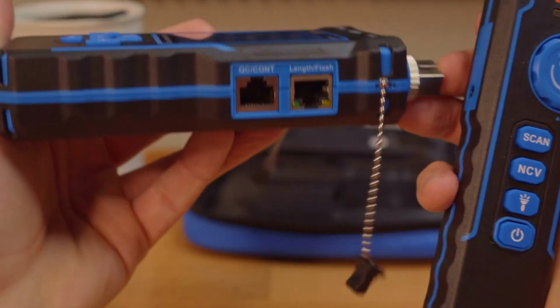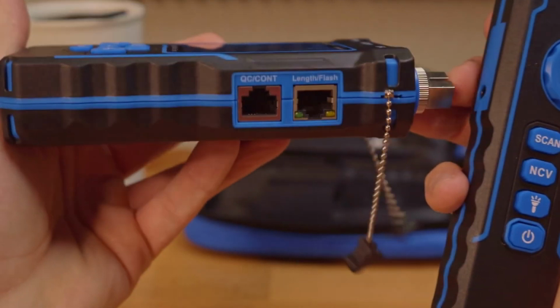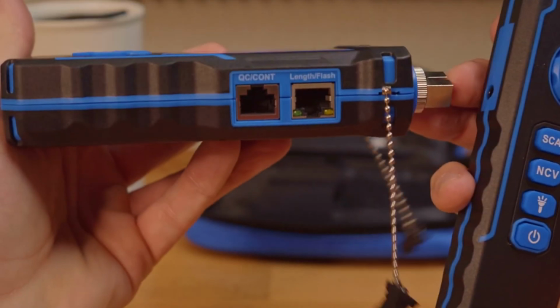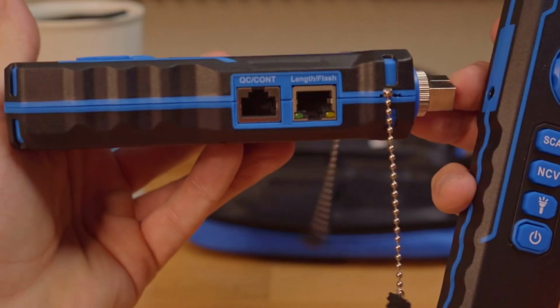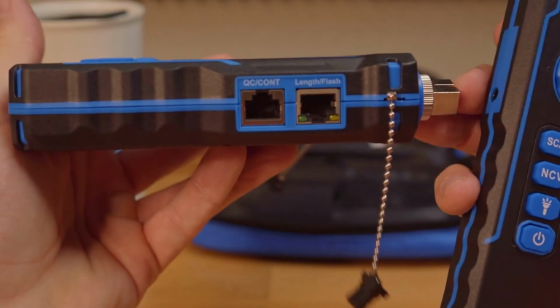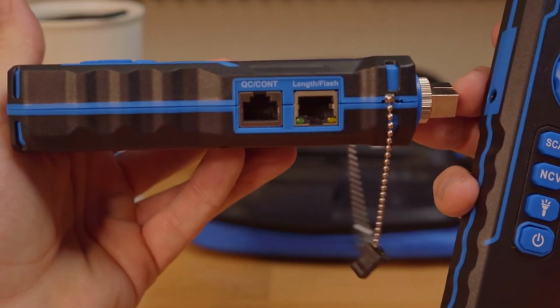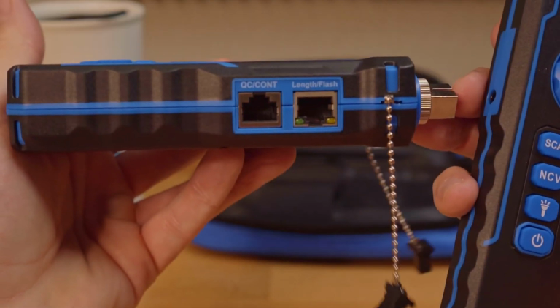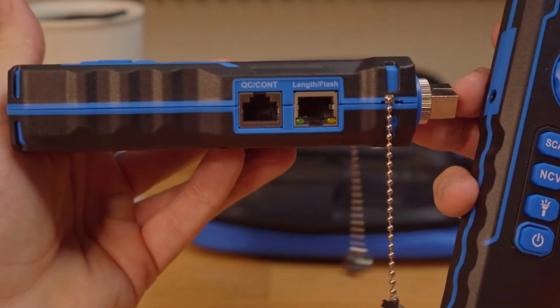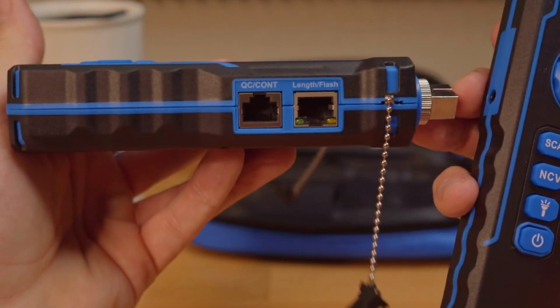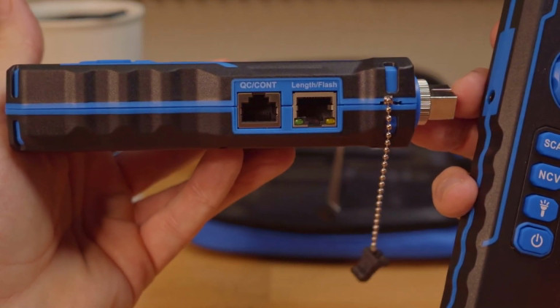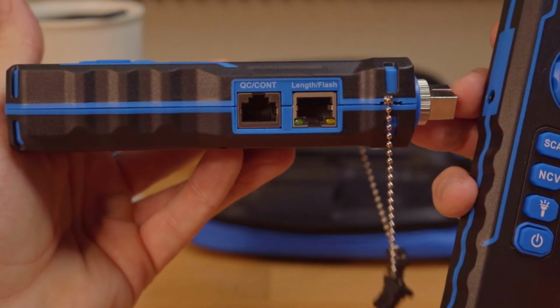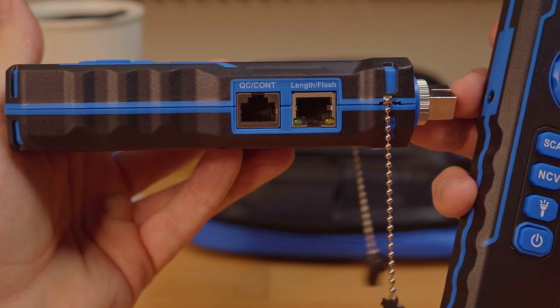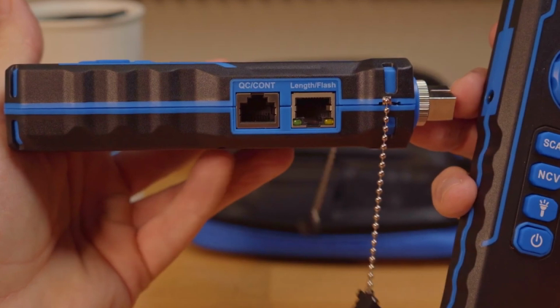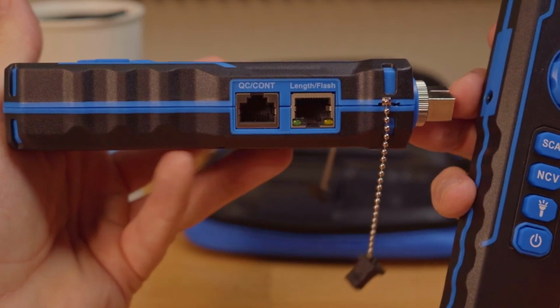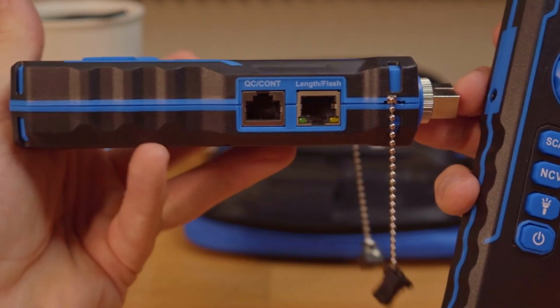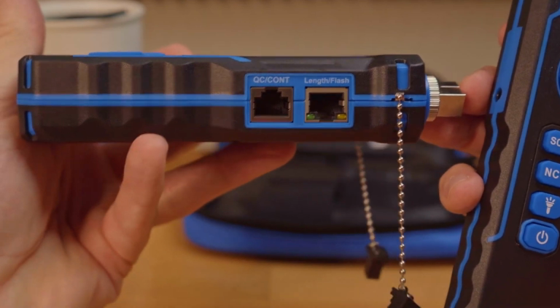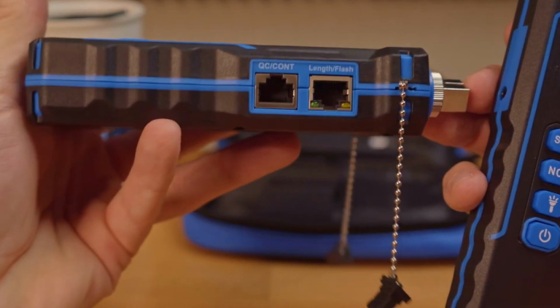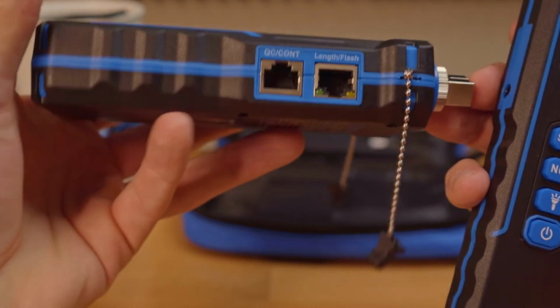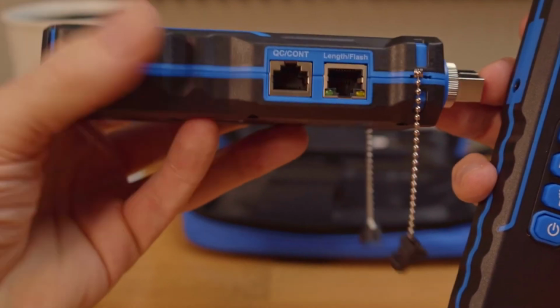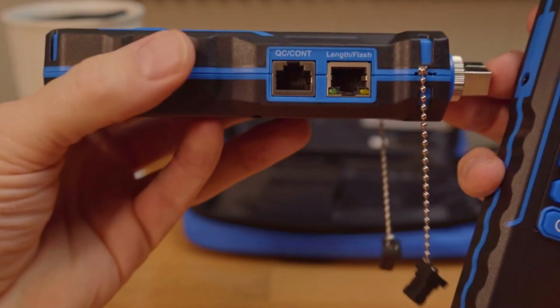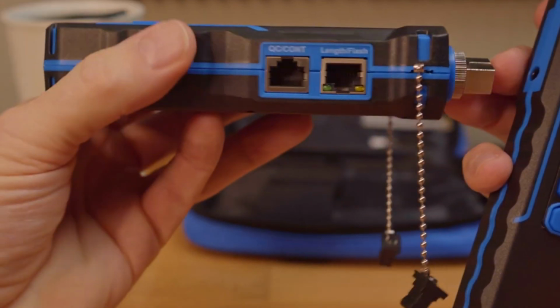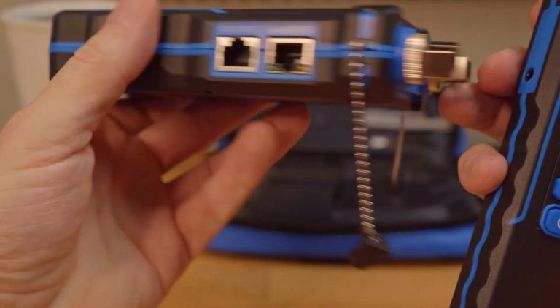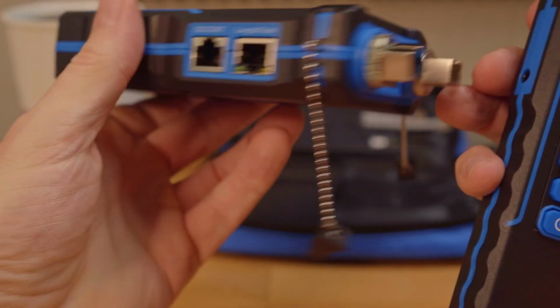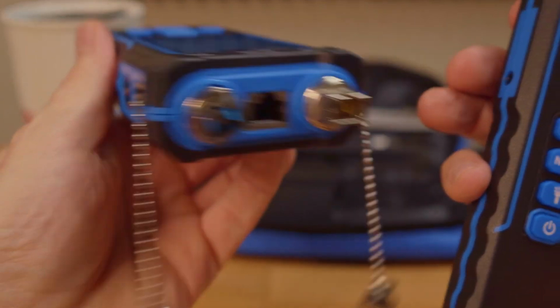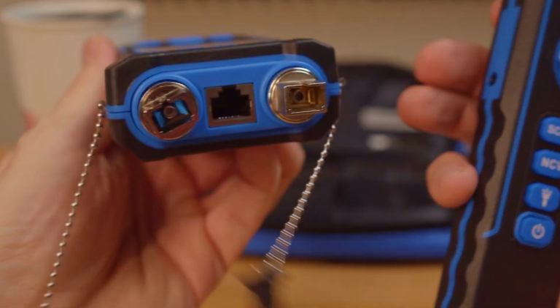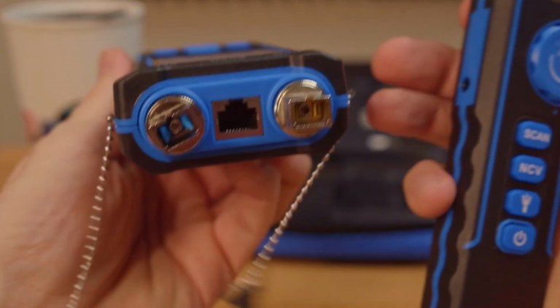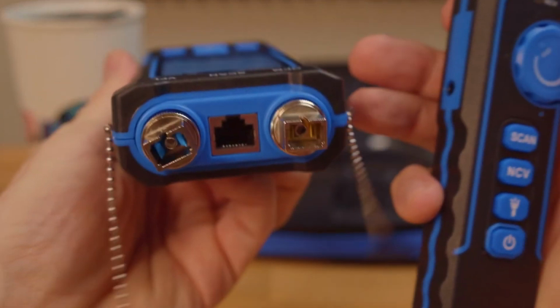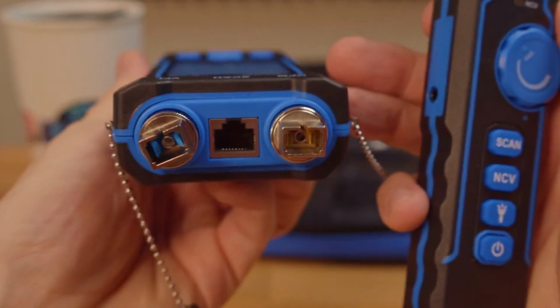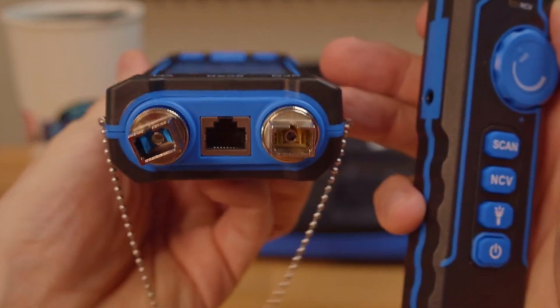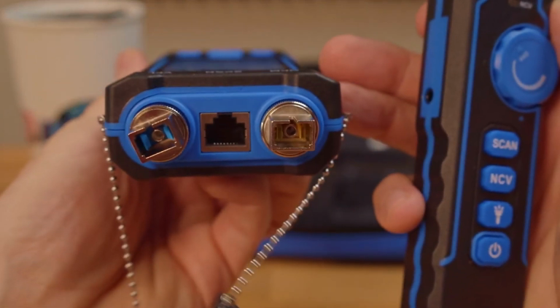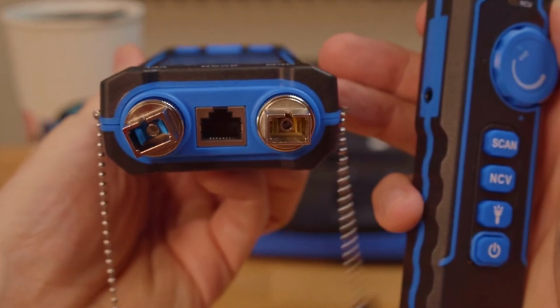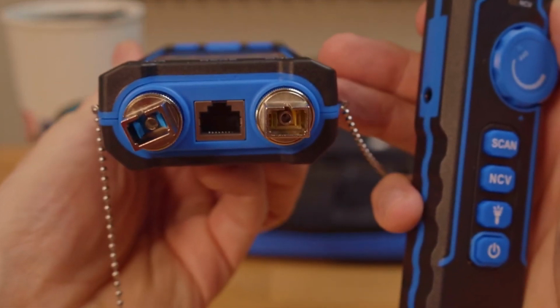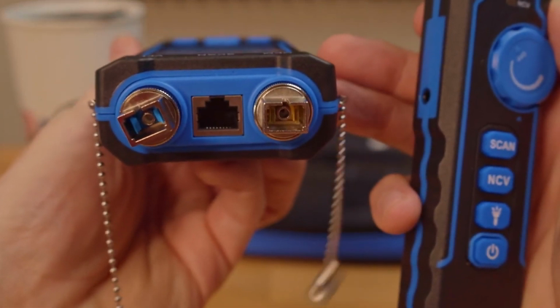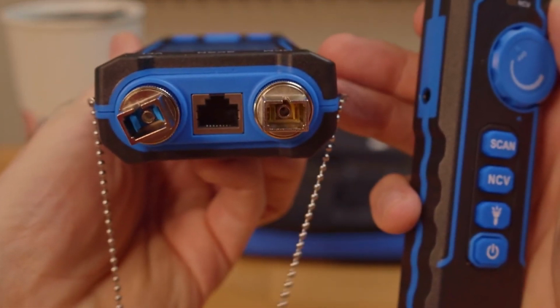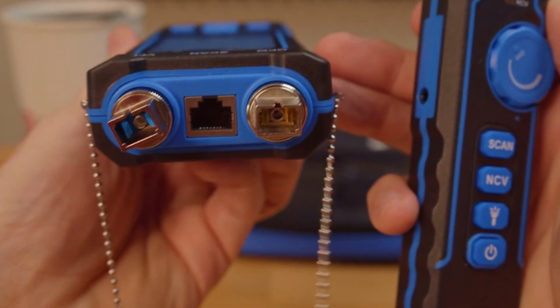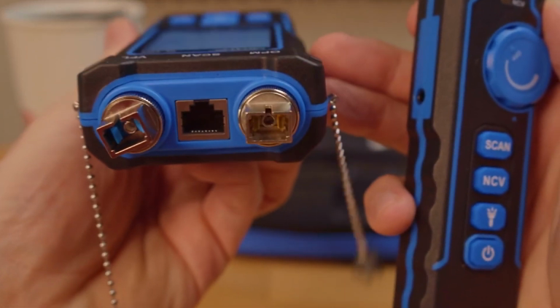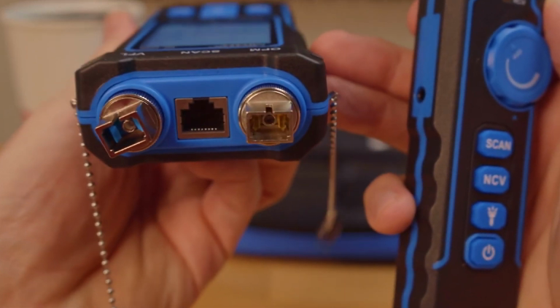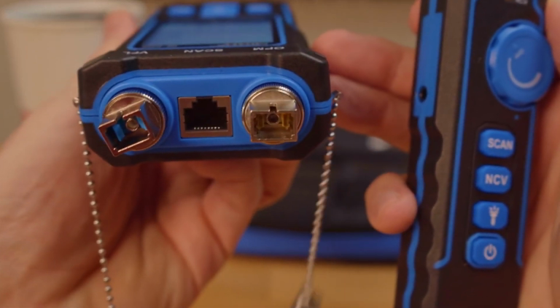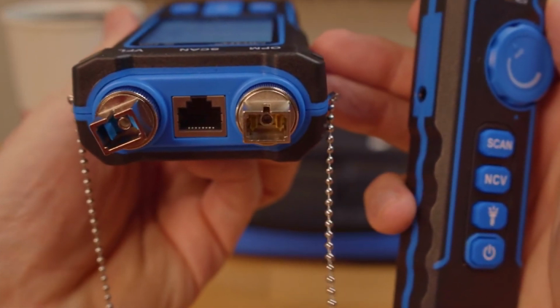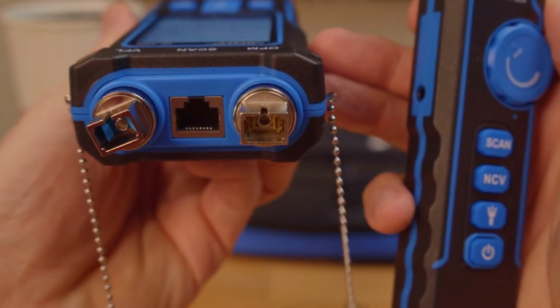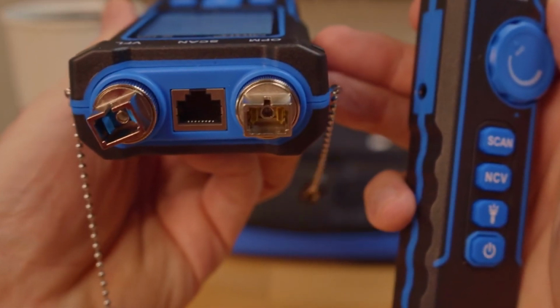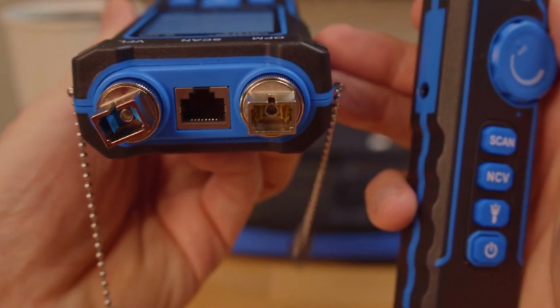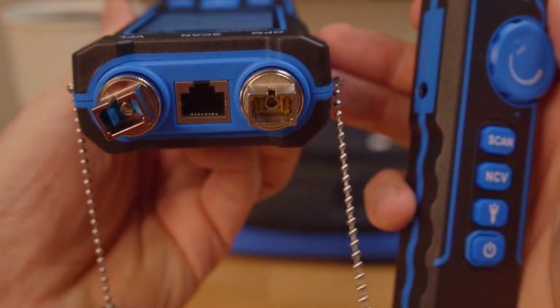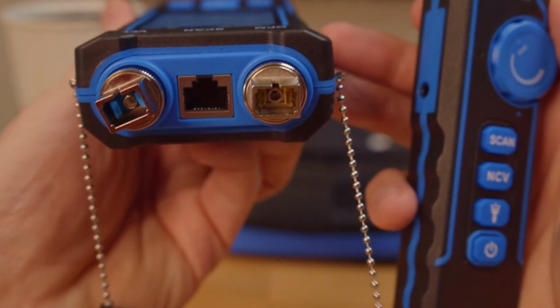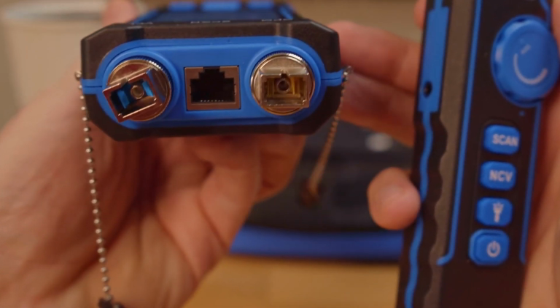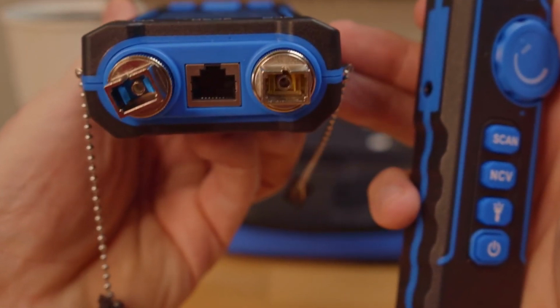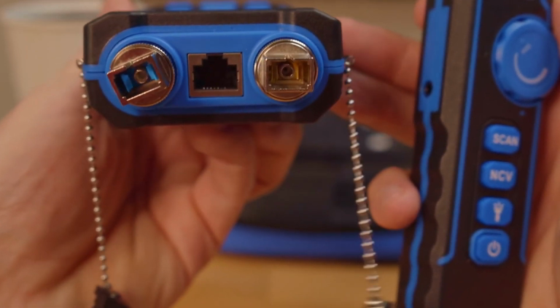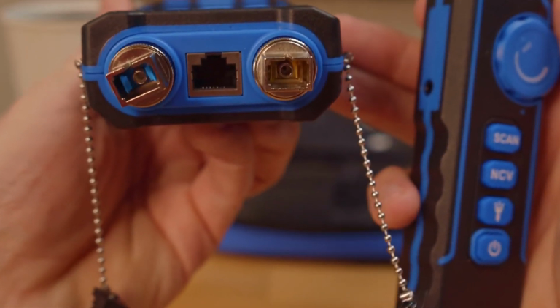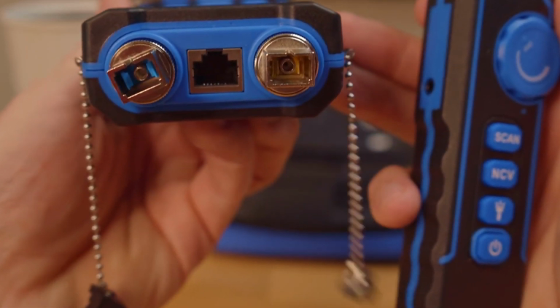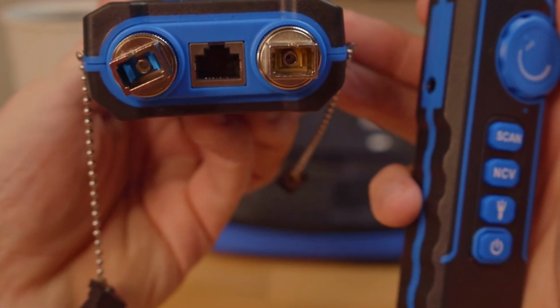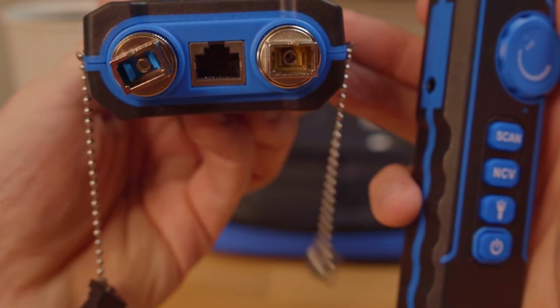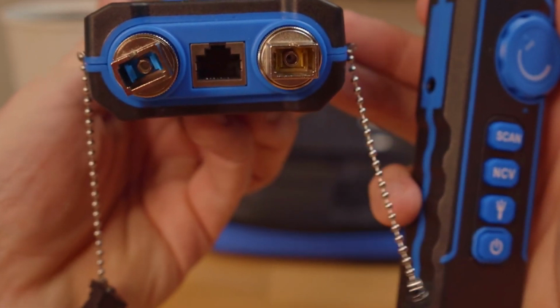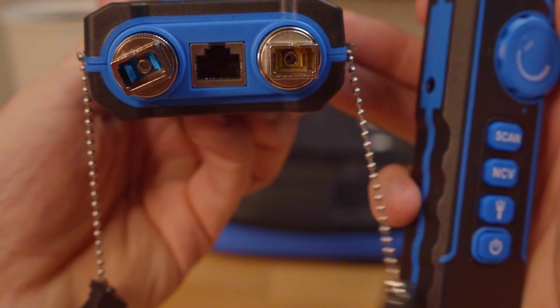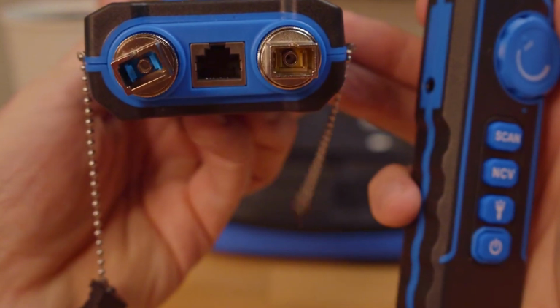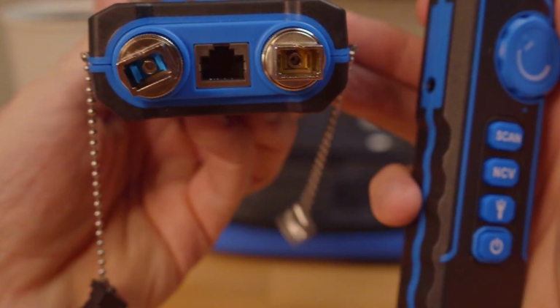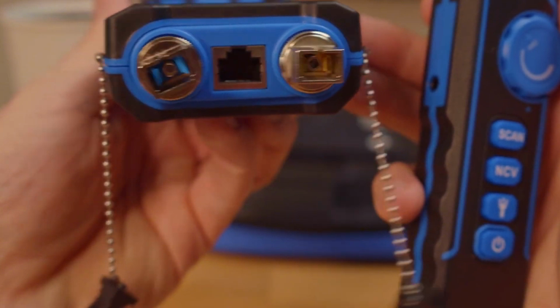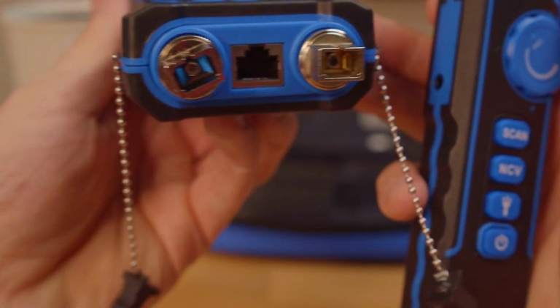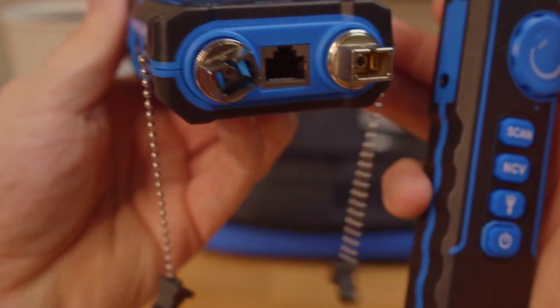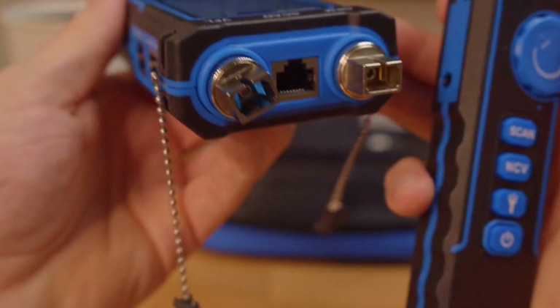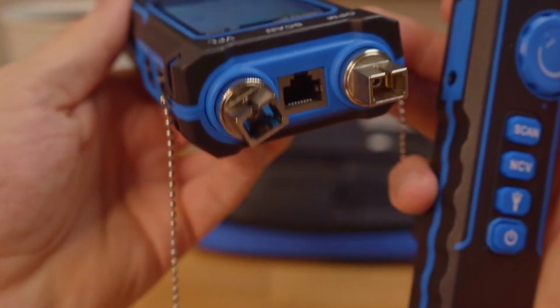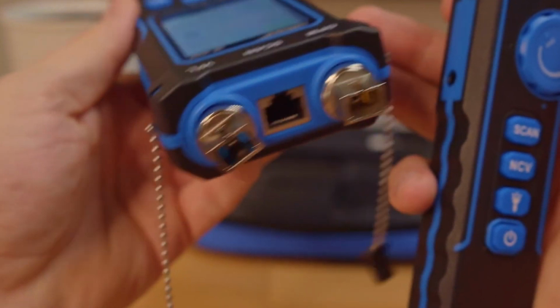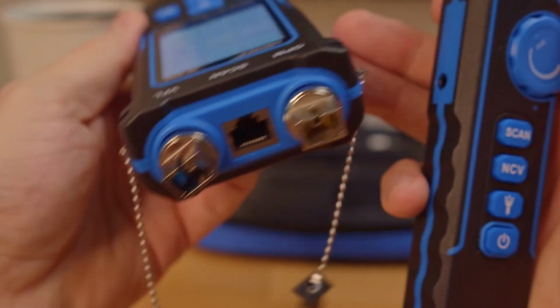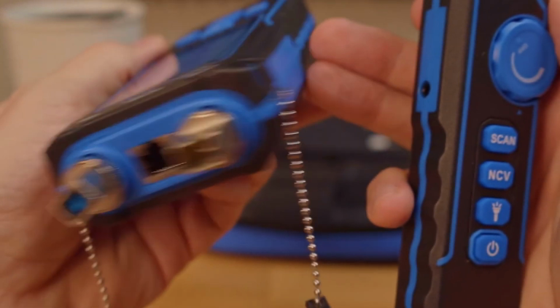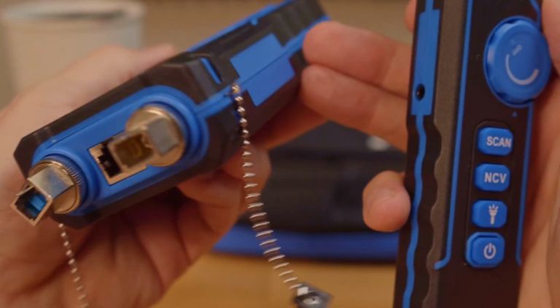It also includes a continuity test and quality control. The NF8508 also includes port flashing and cable length measurement.